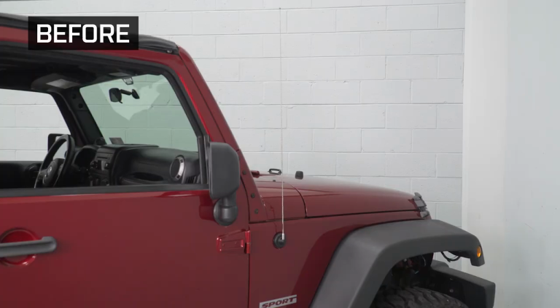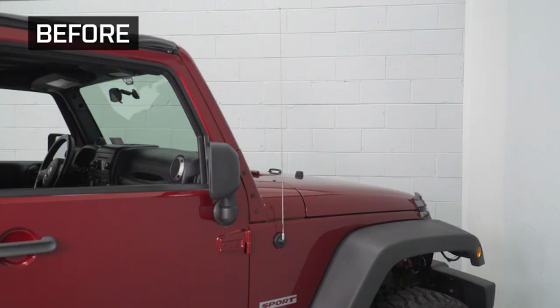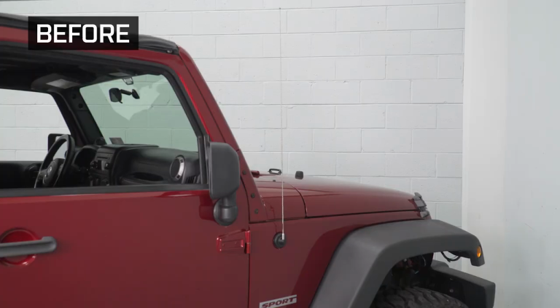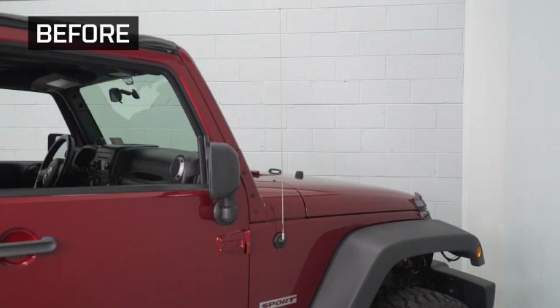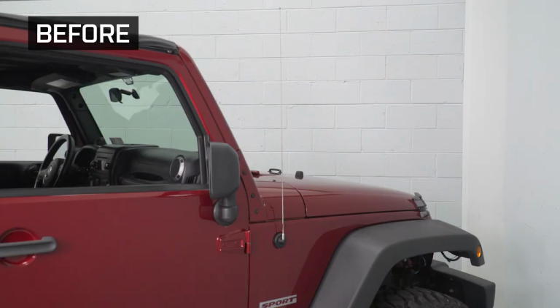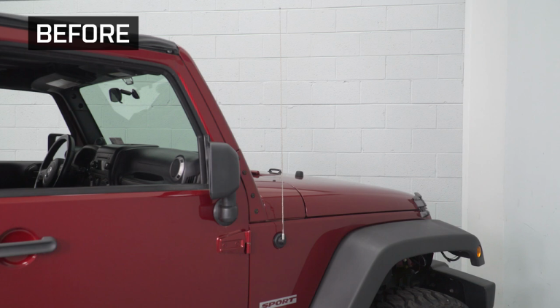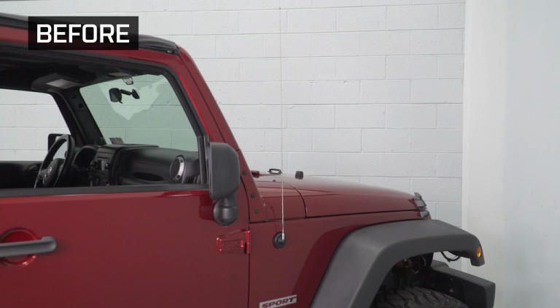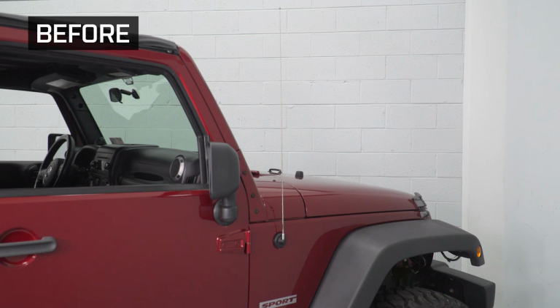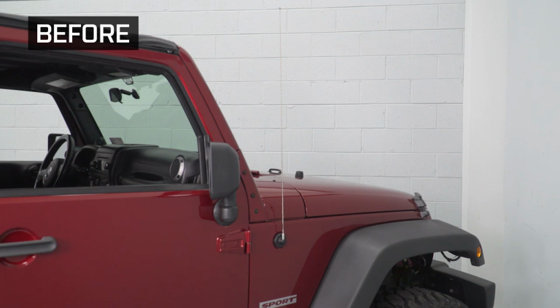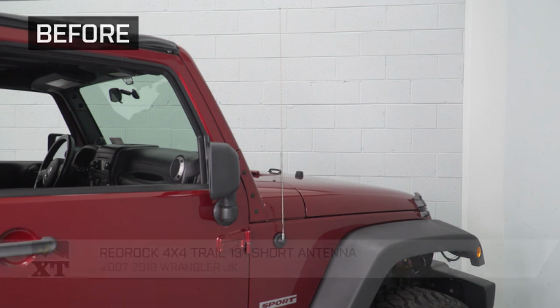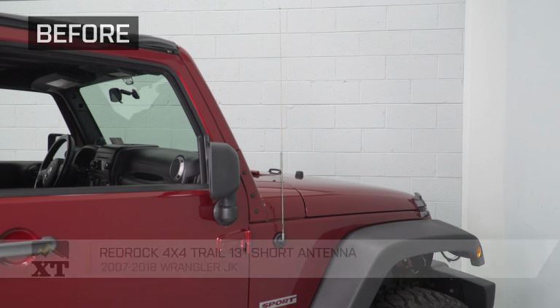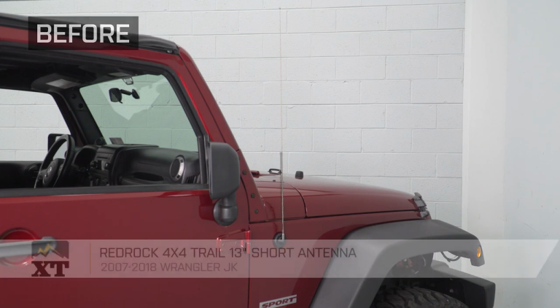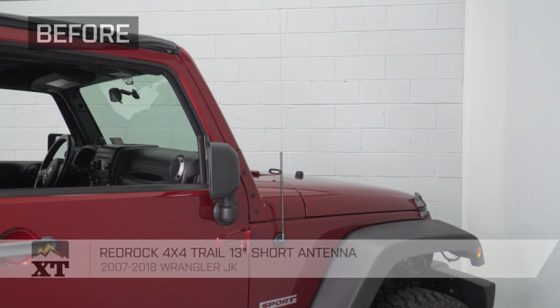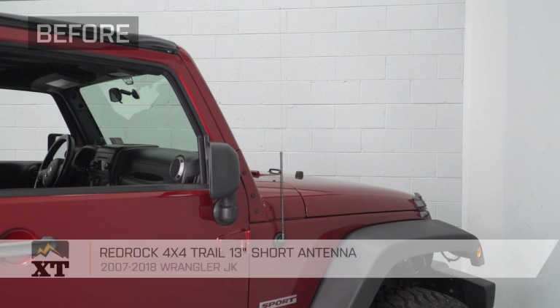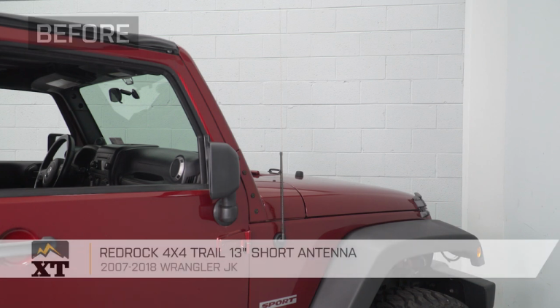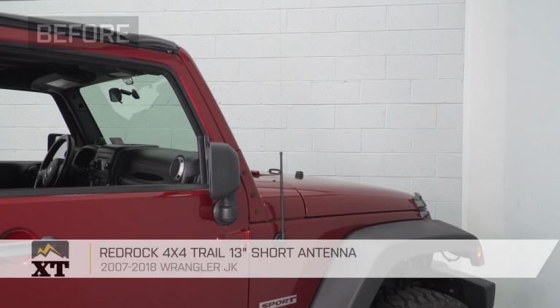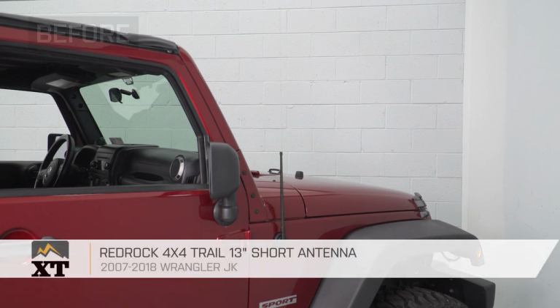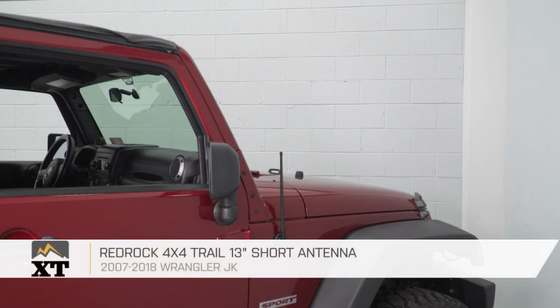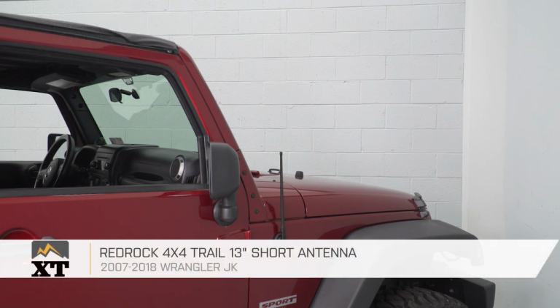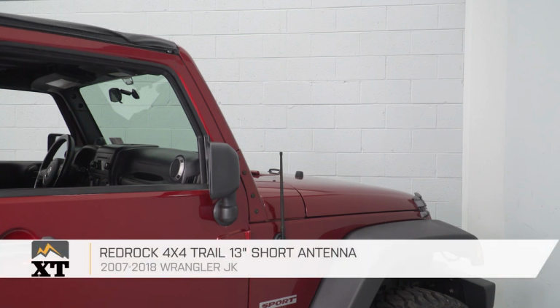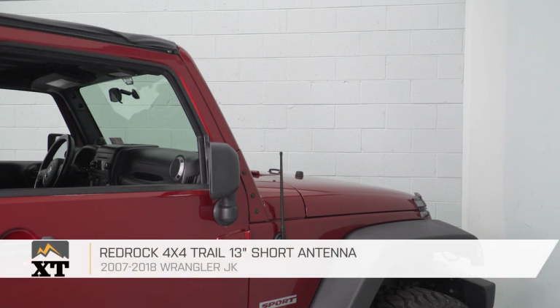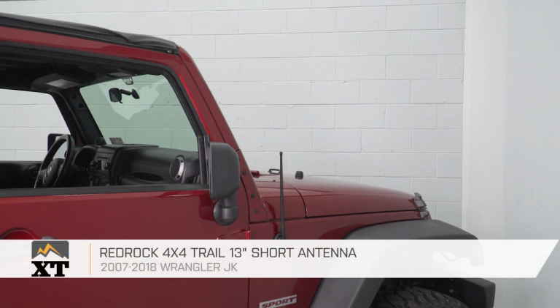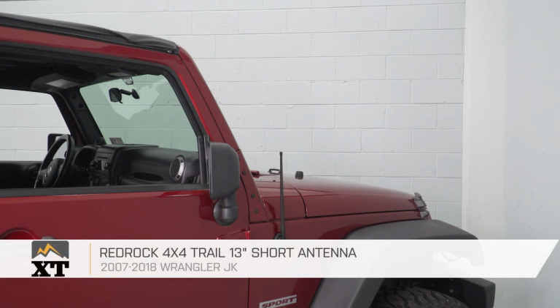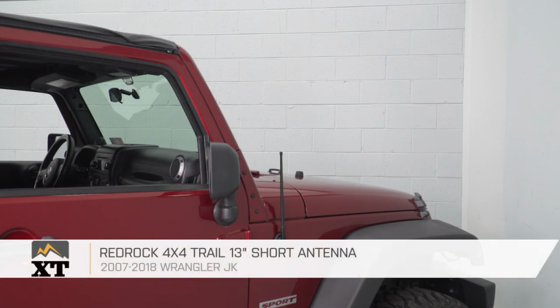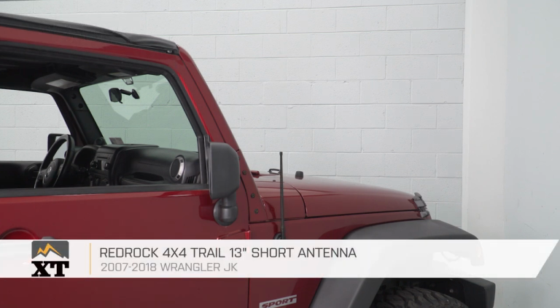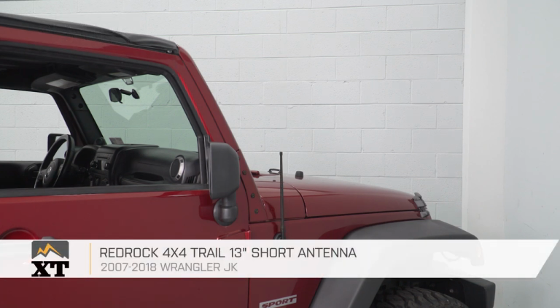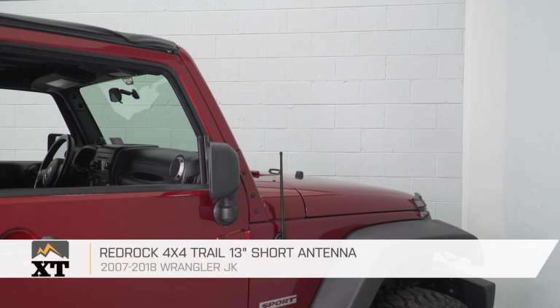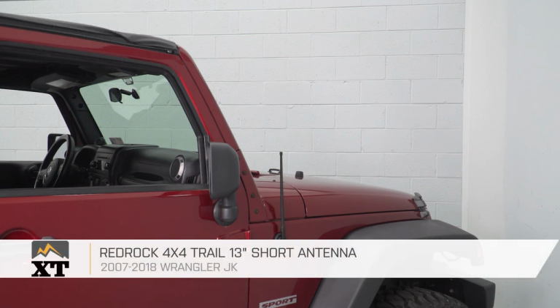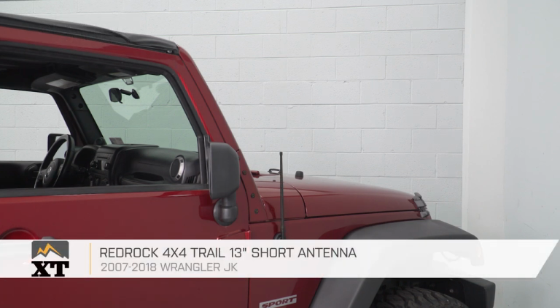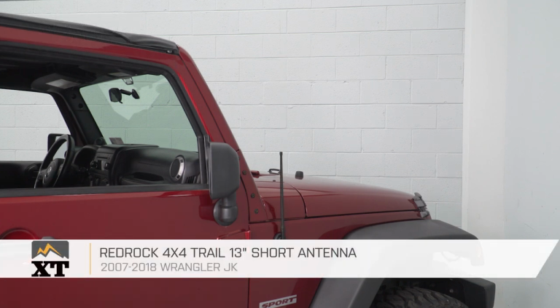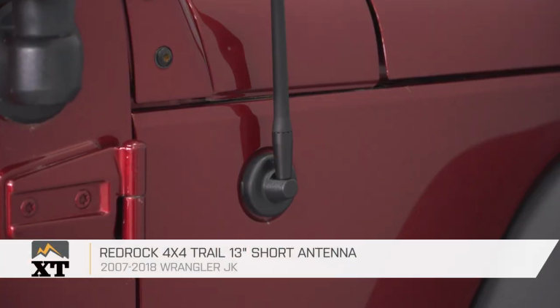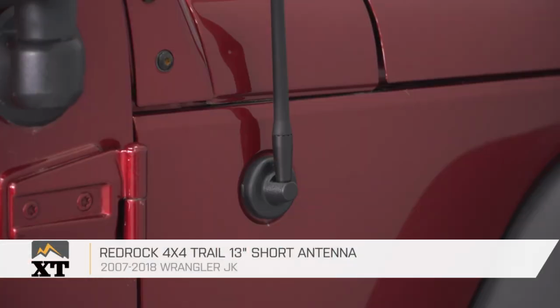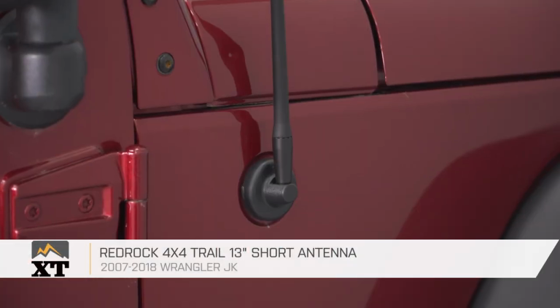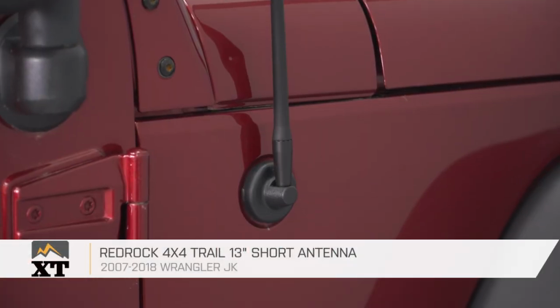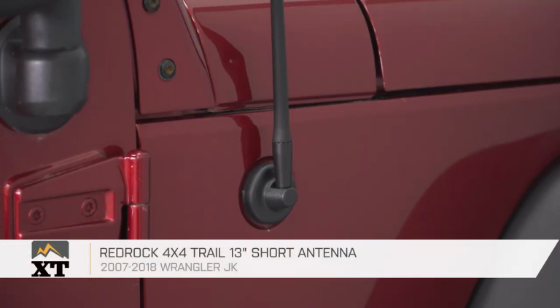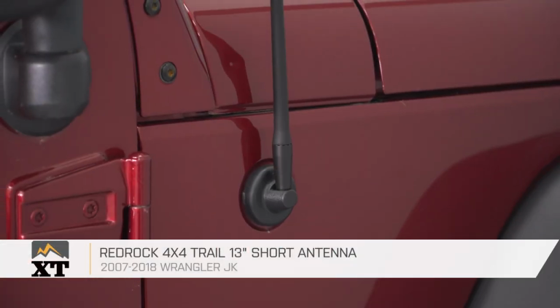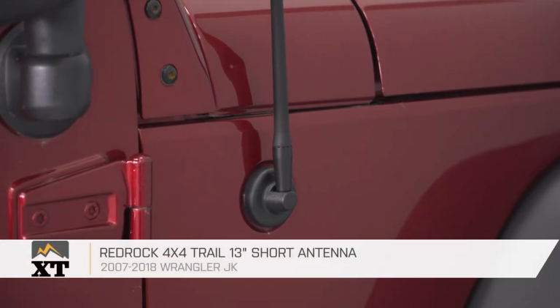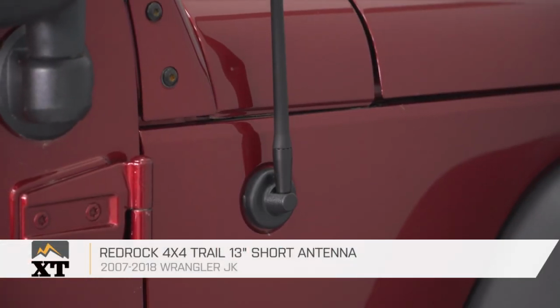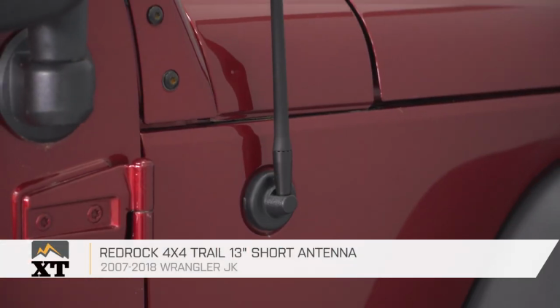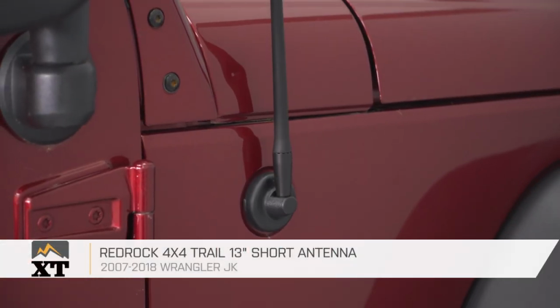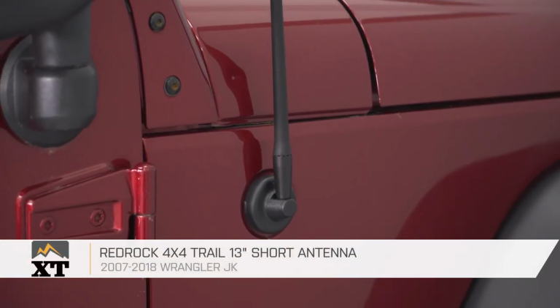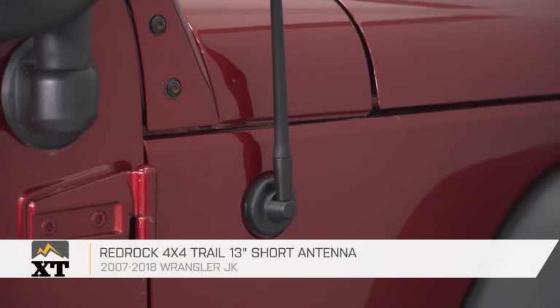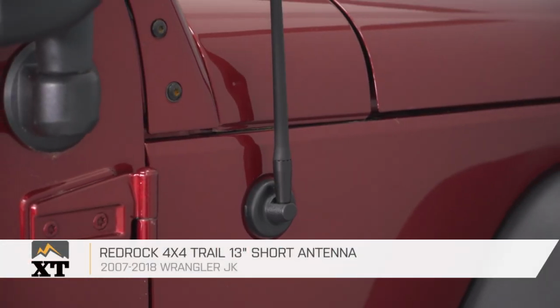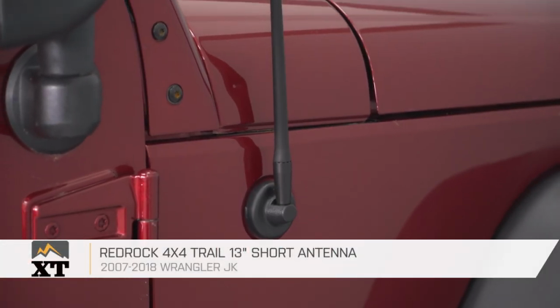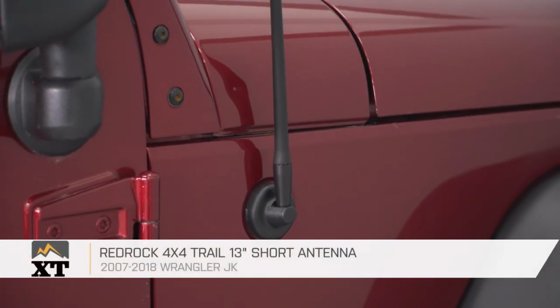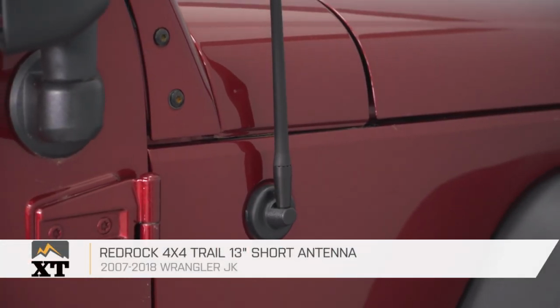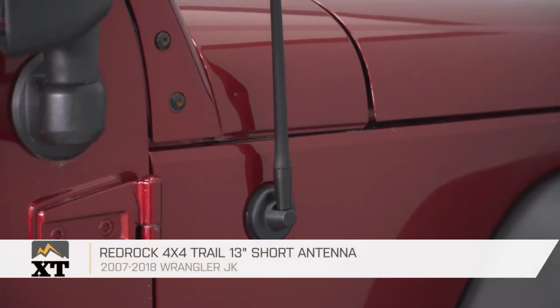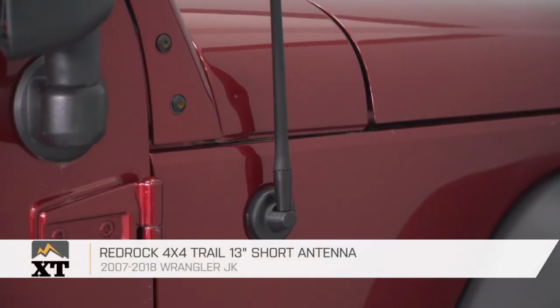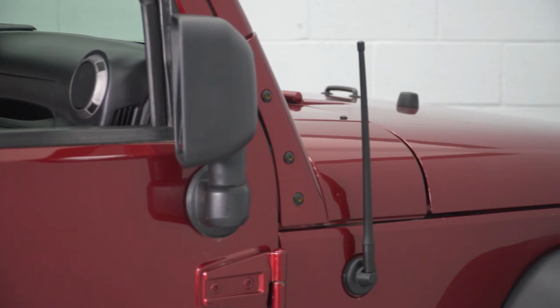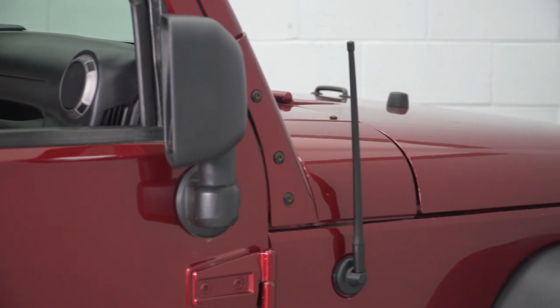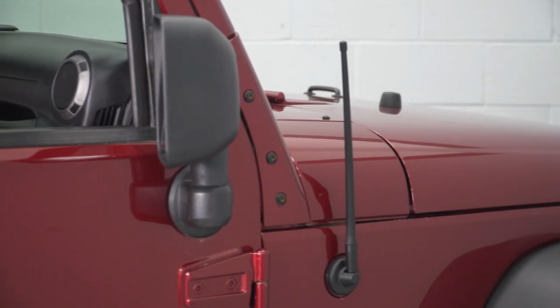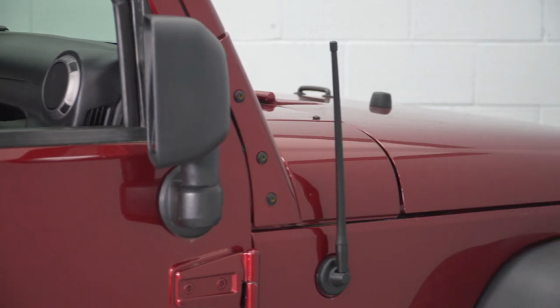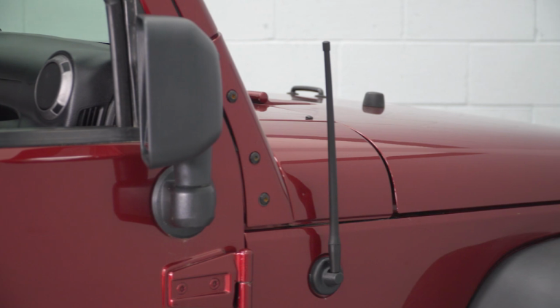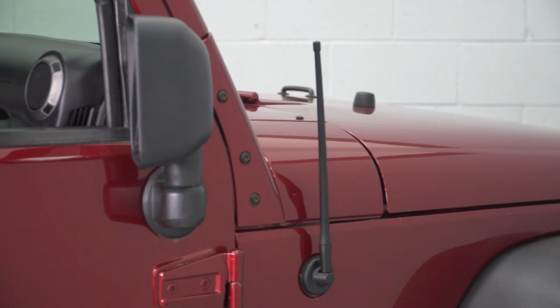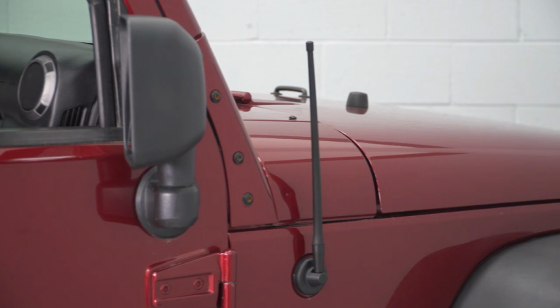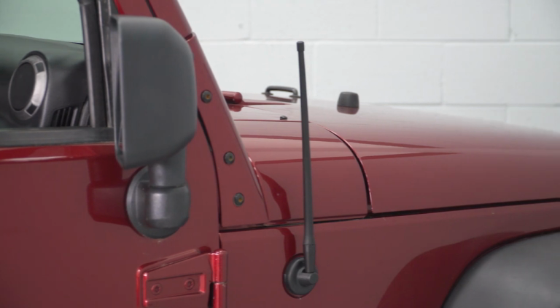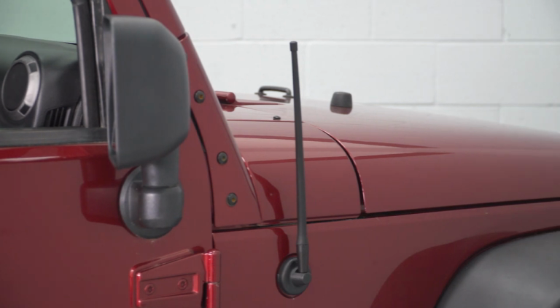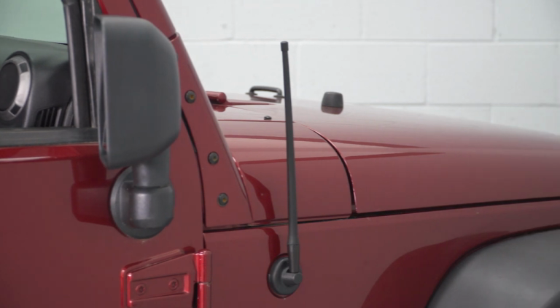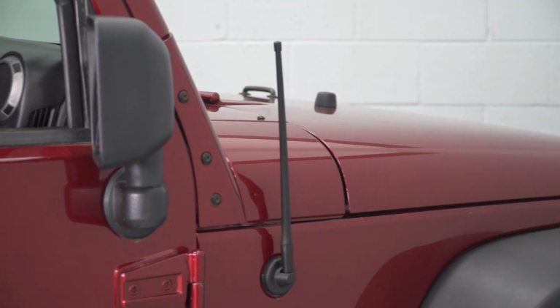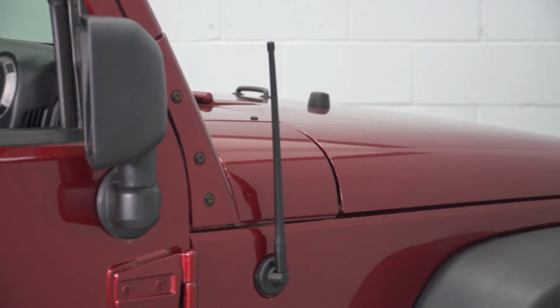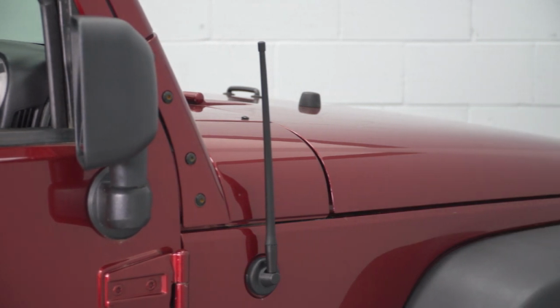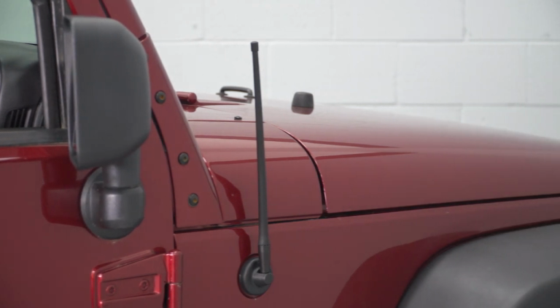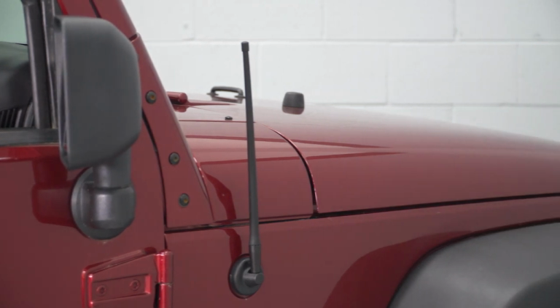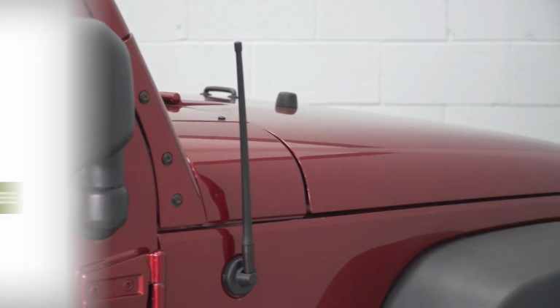So that is gonna do it for the review and install of our RedRock 4x4 Short Antenna. Remember, for all things Jeep, keep it at extremeterrain.com.